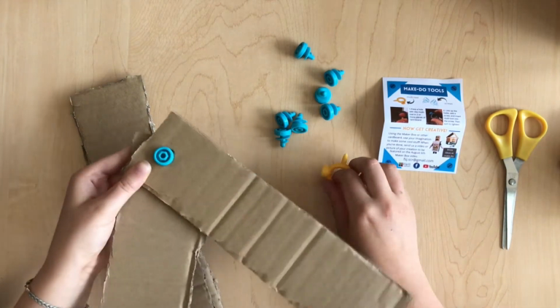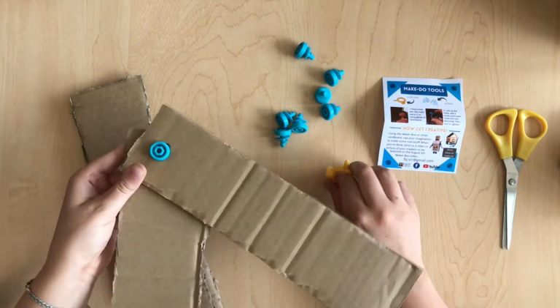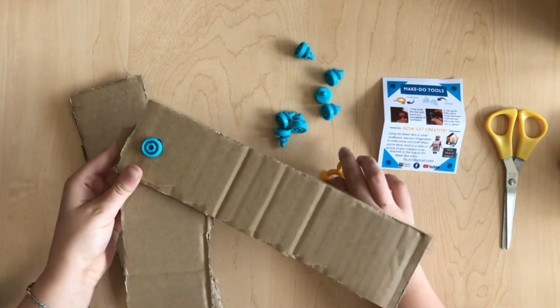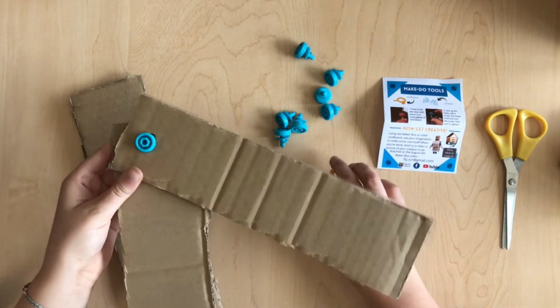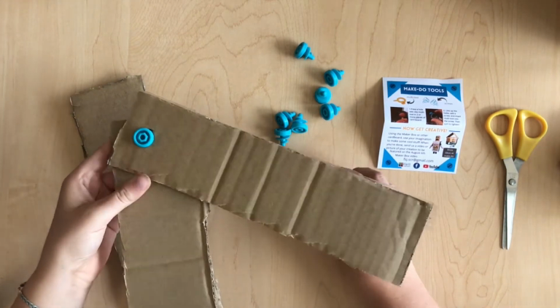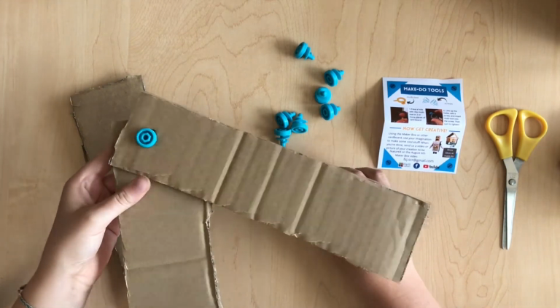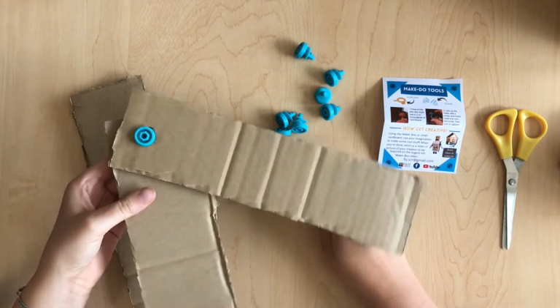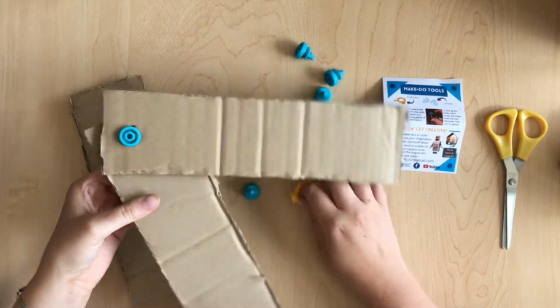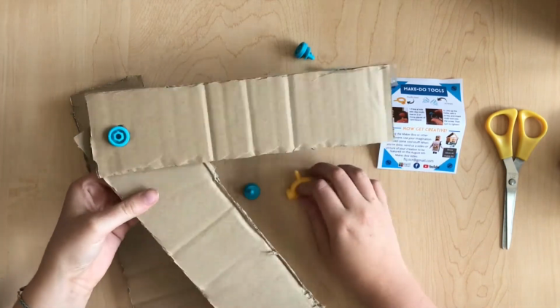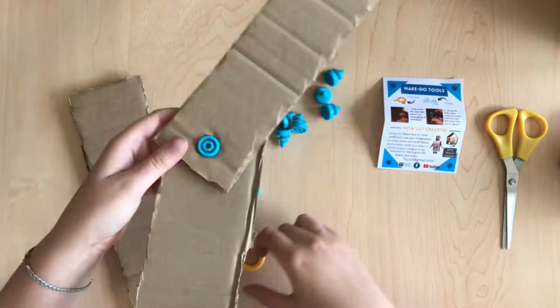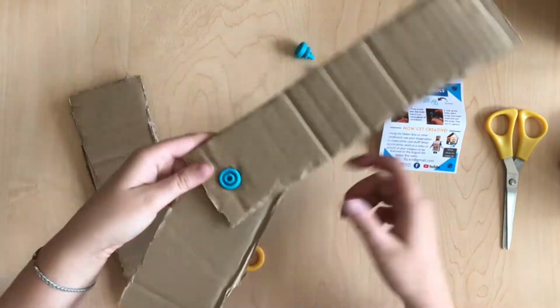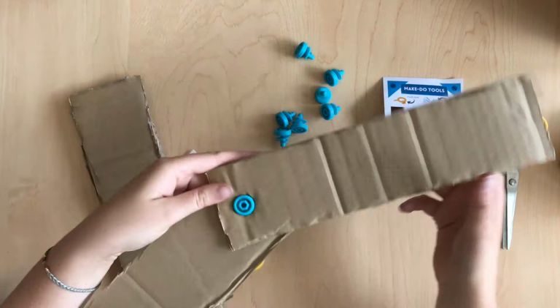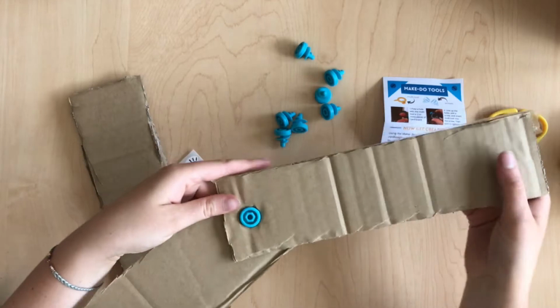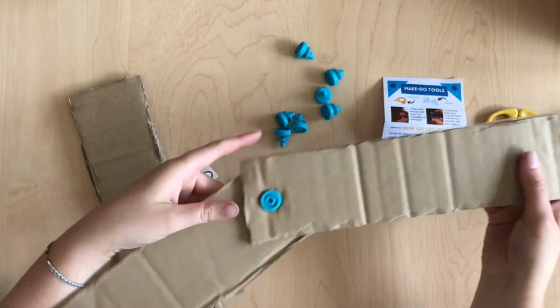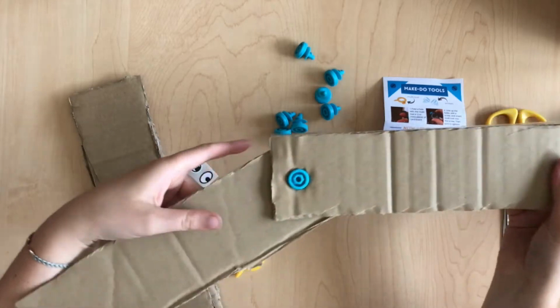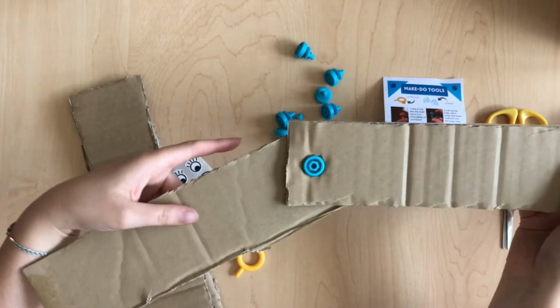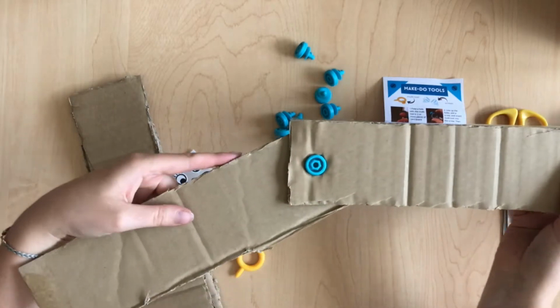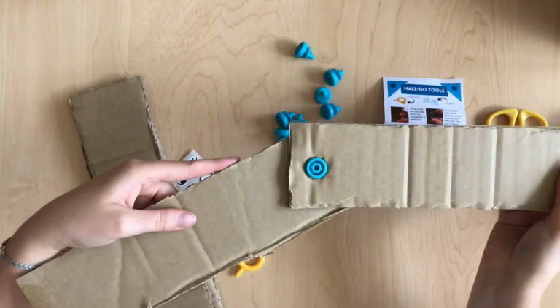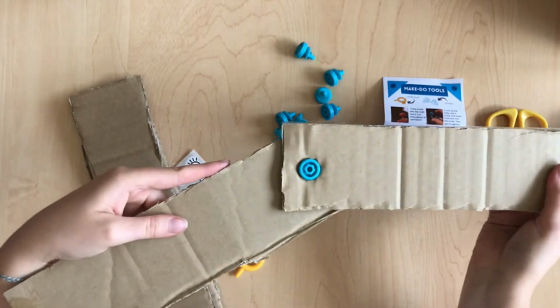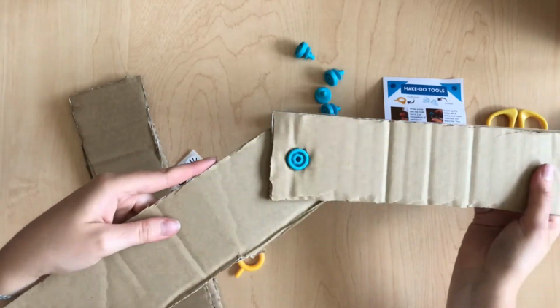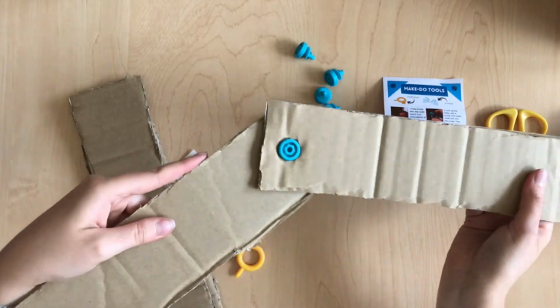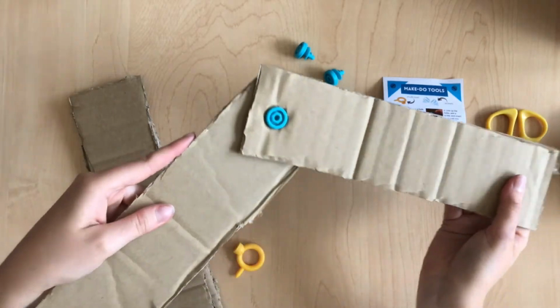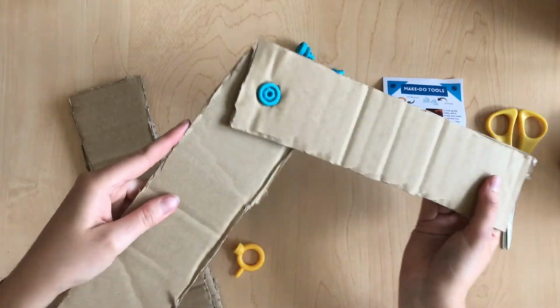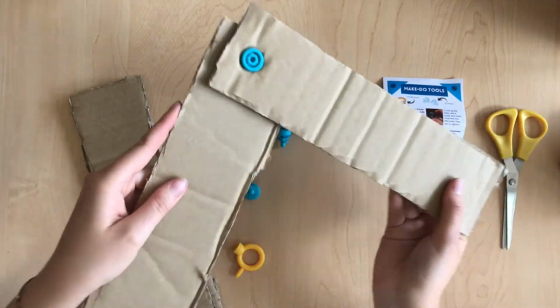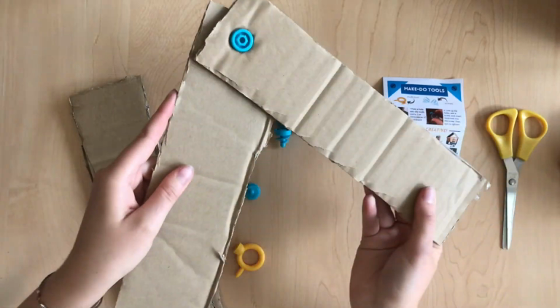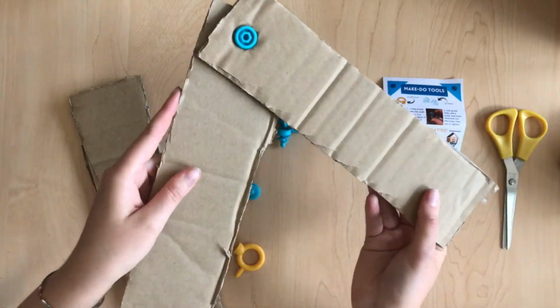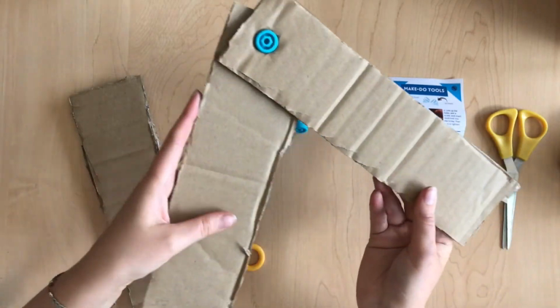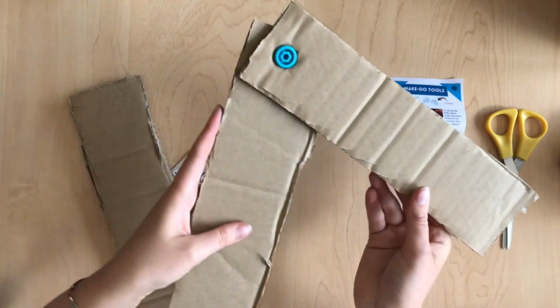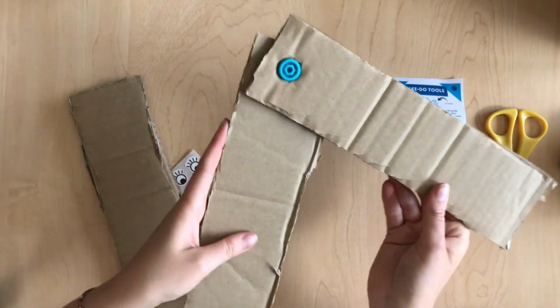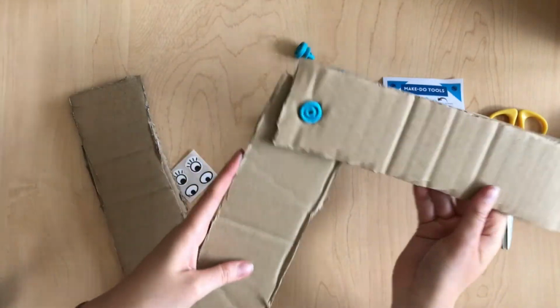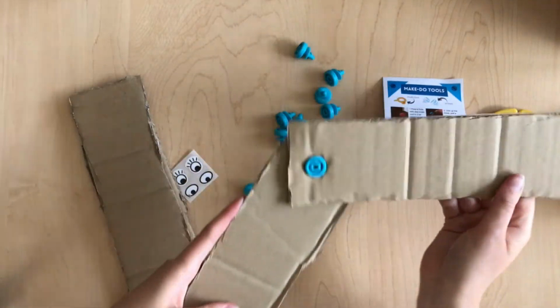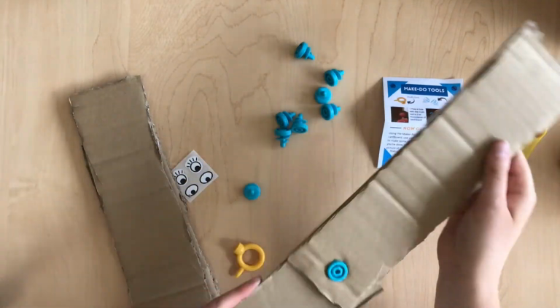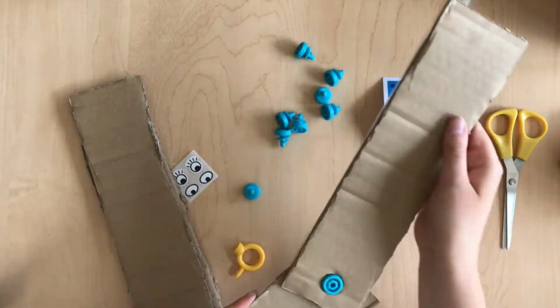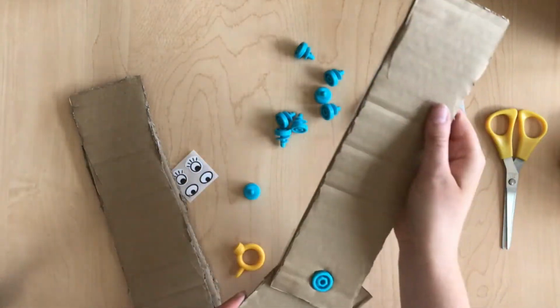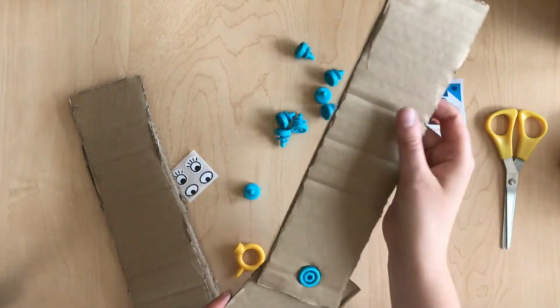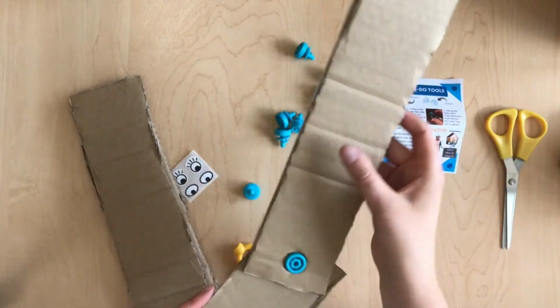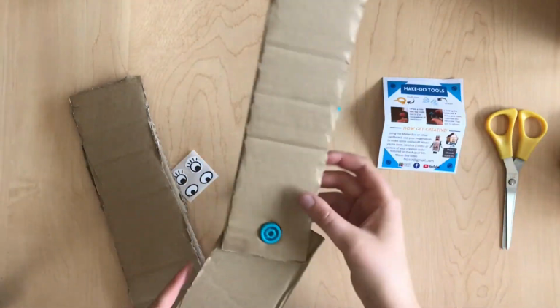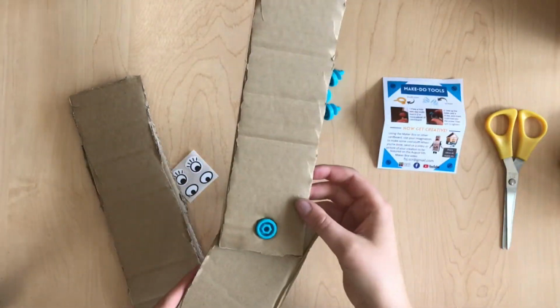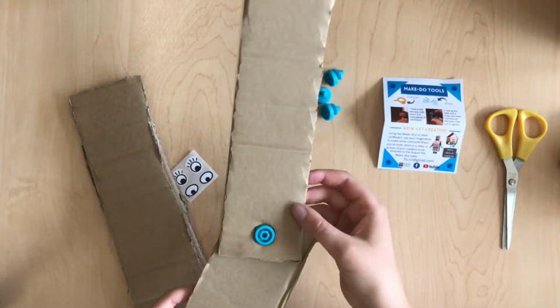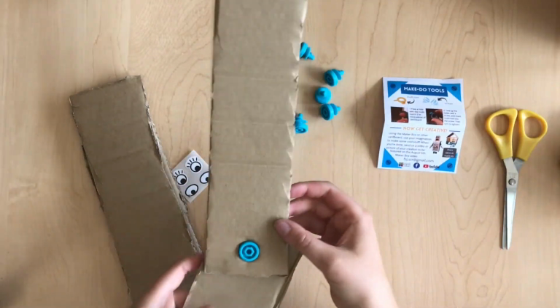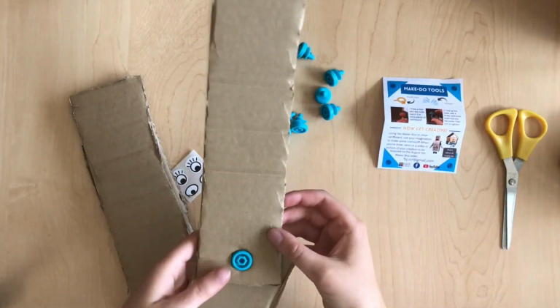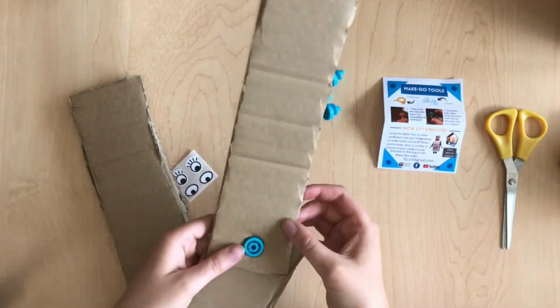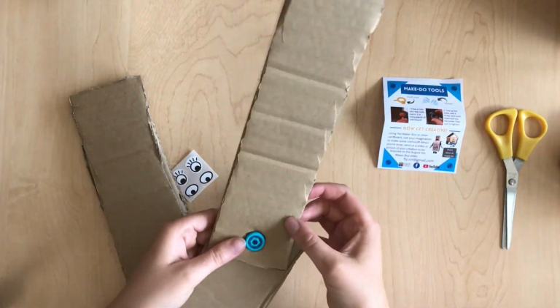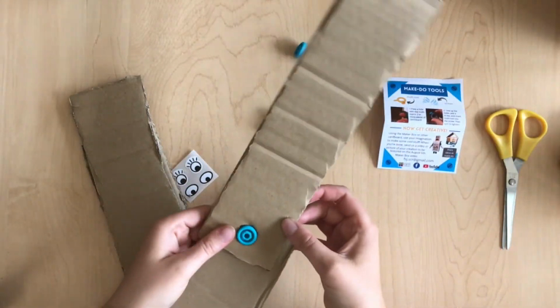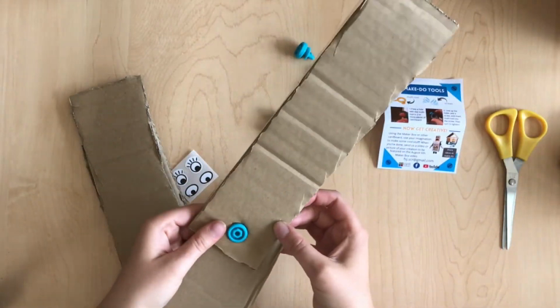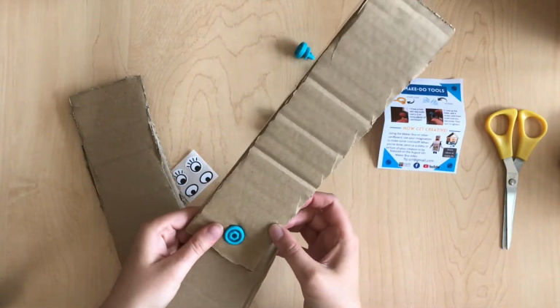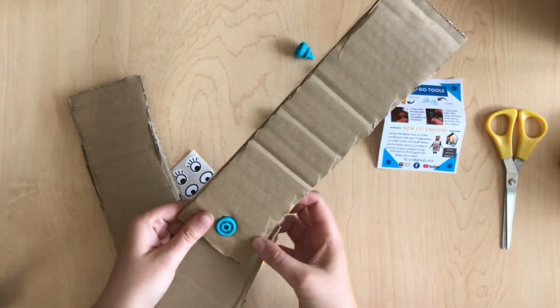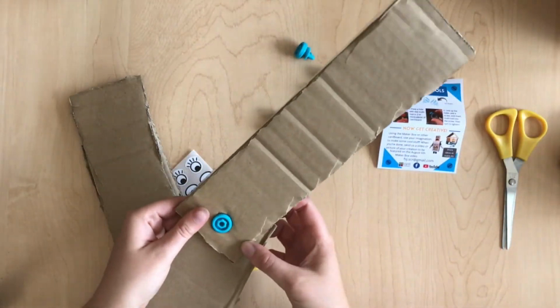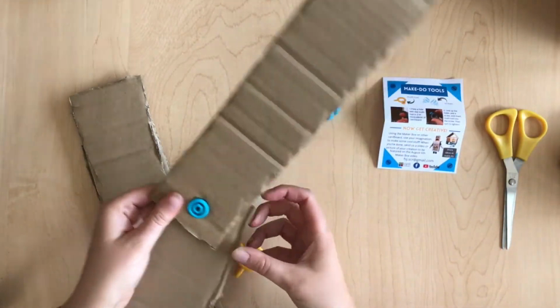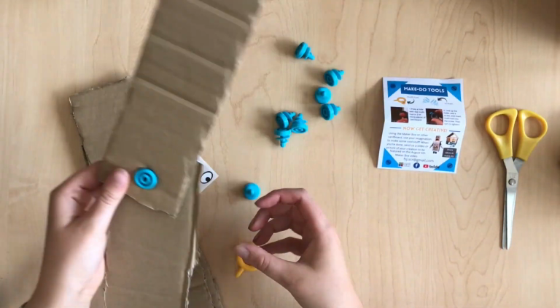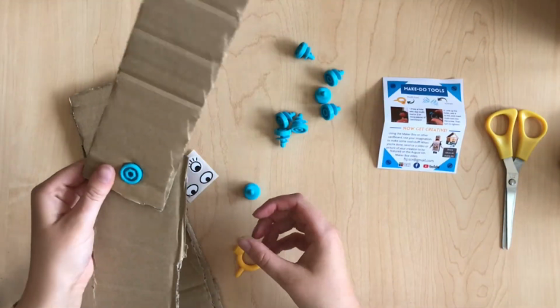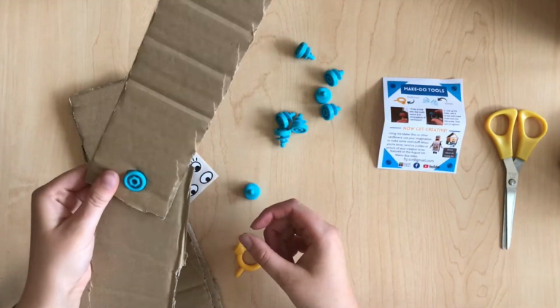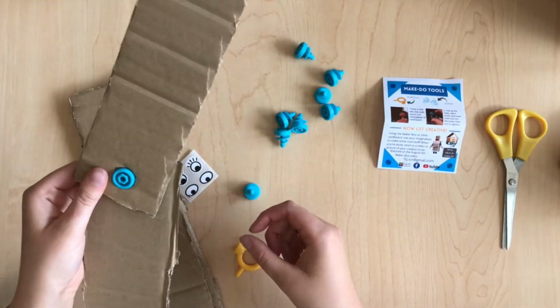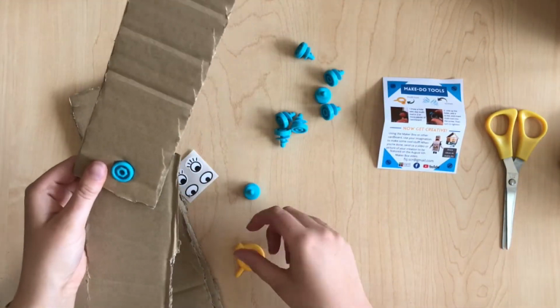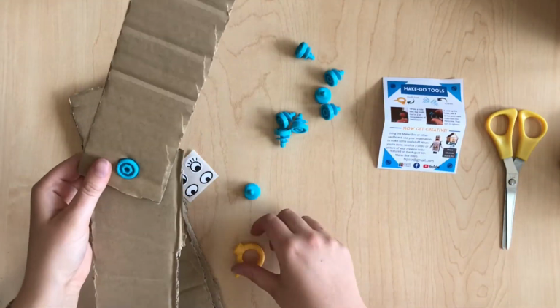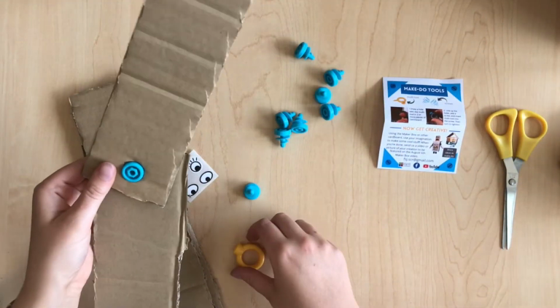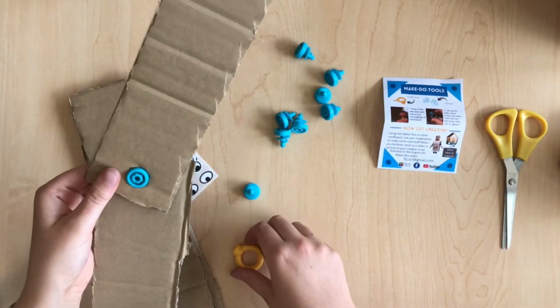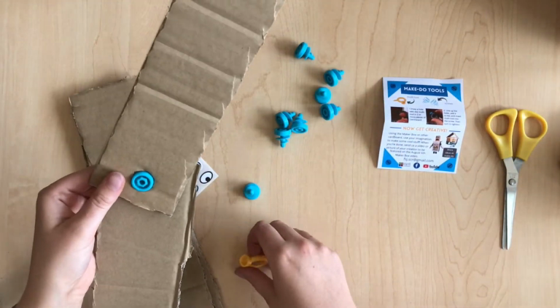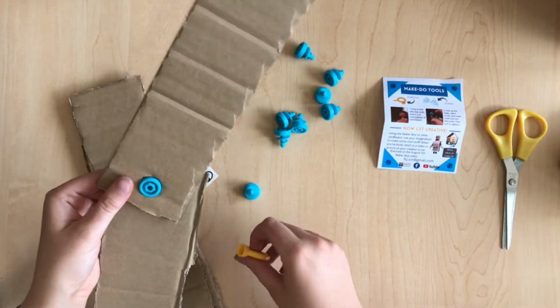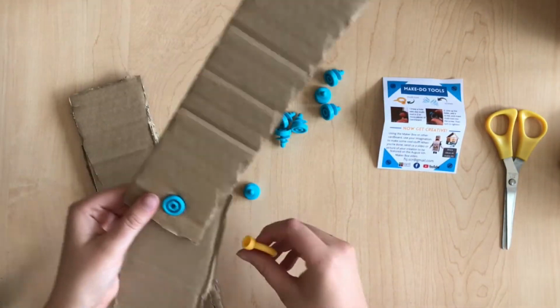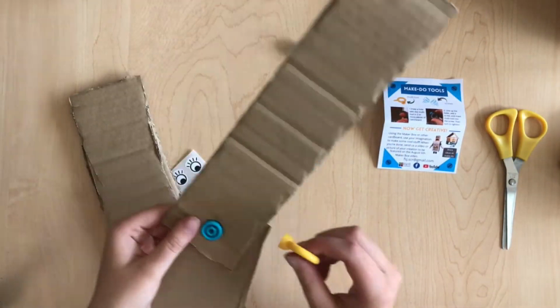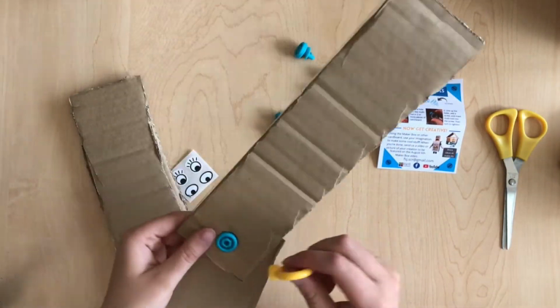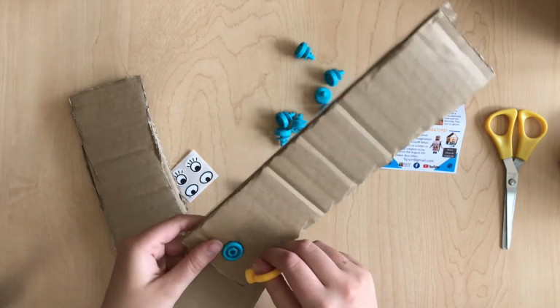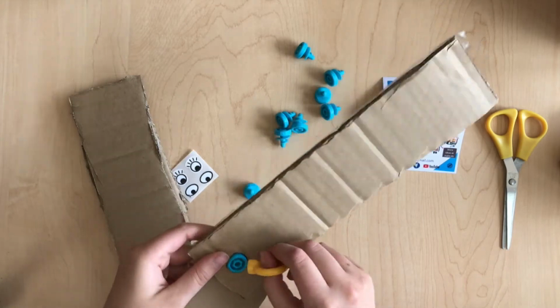And then, look at that! Ta-da! Now you have a little bendable arm. Let's see what else we can make with these.